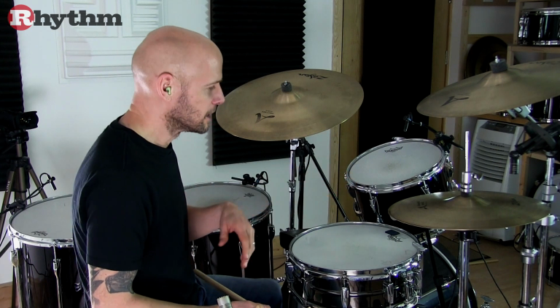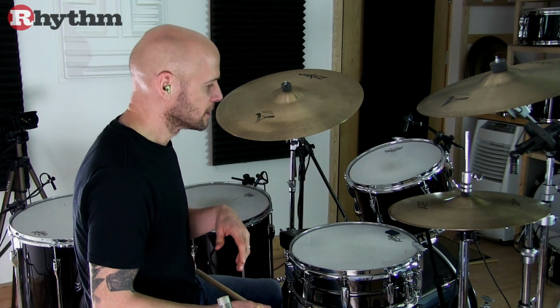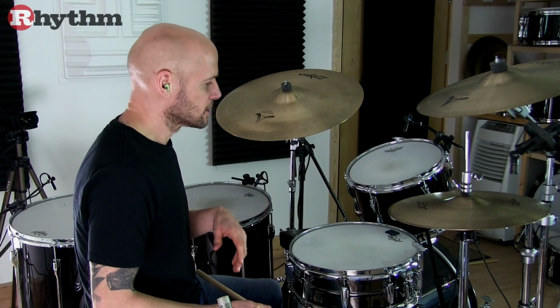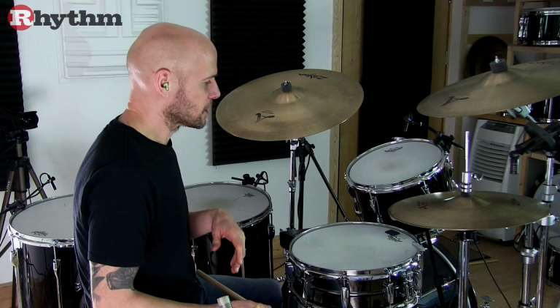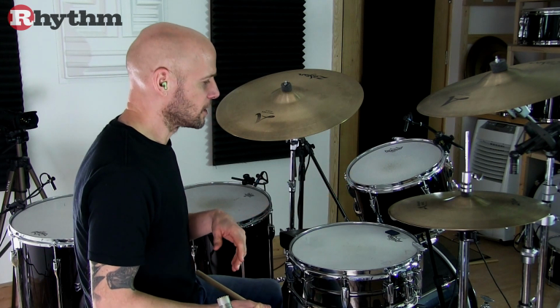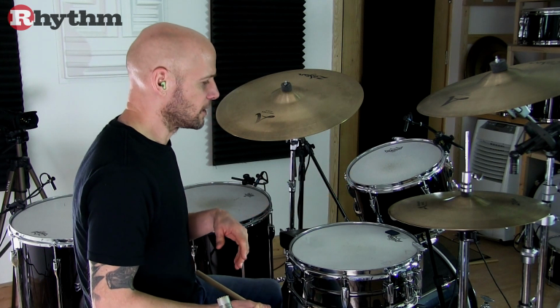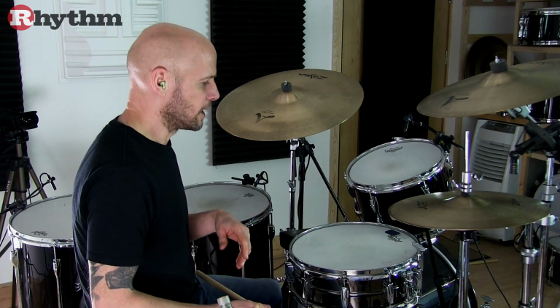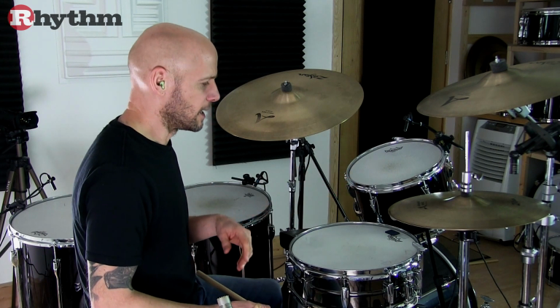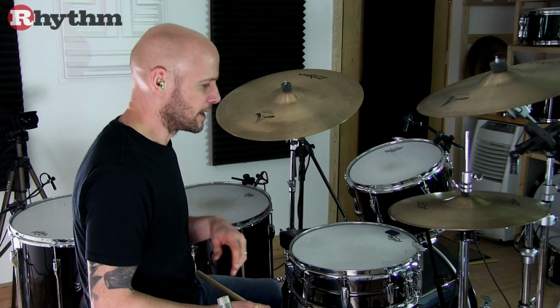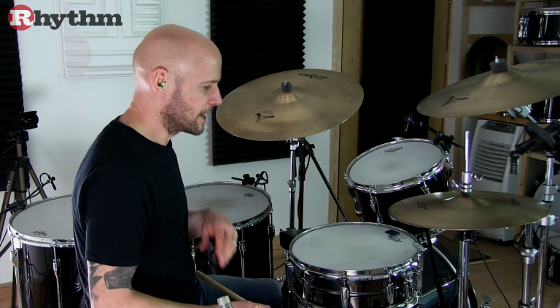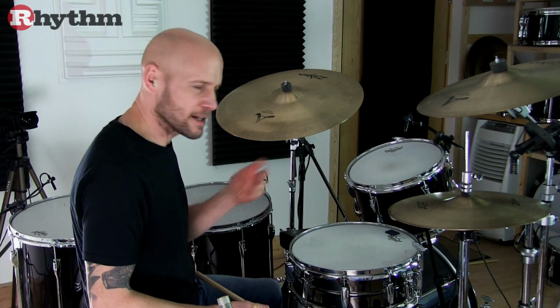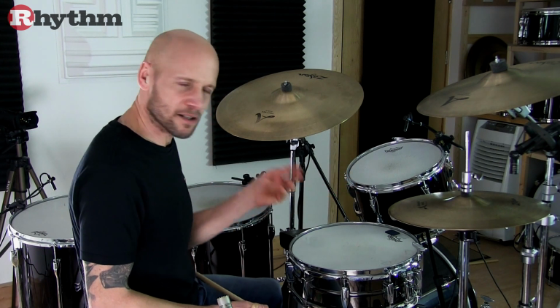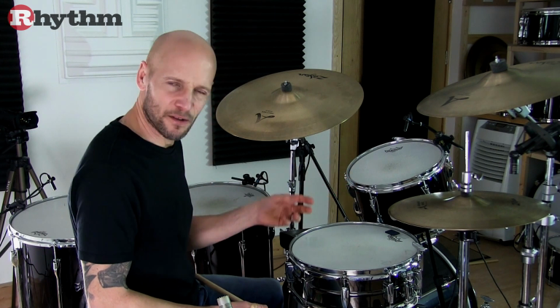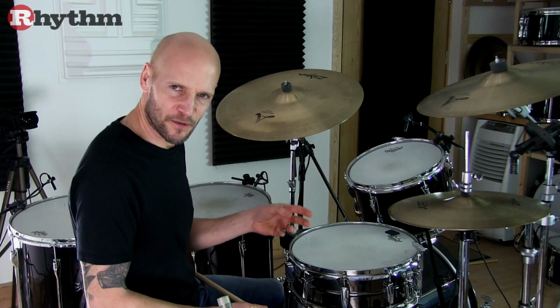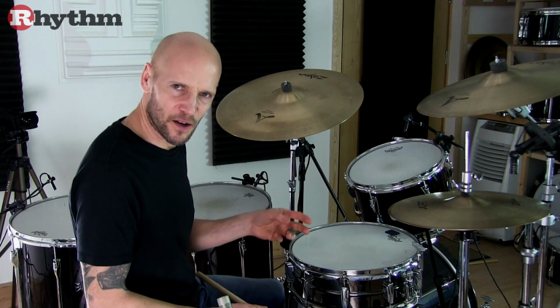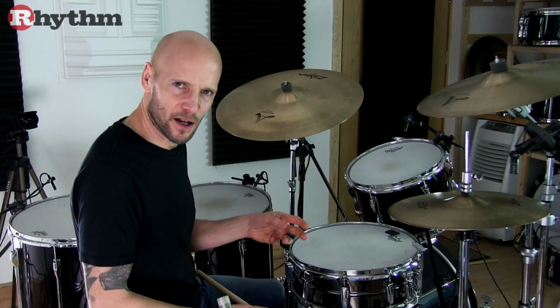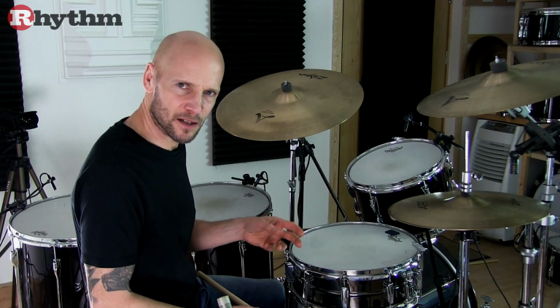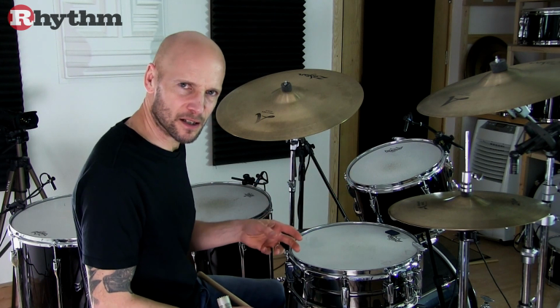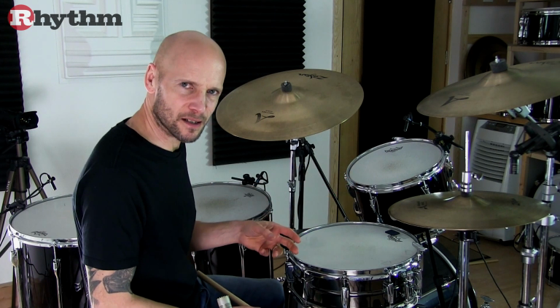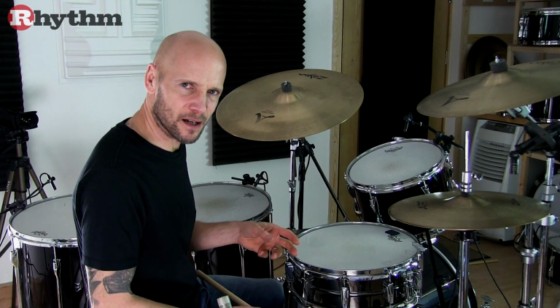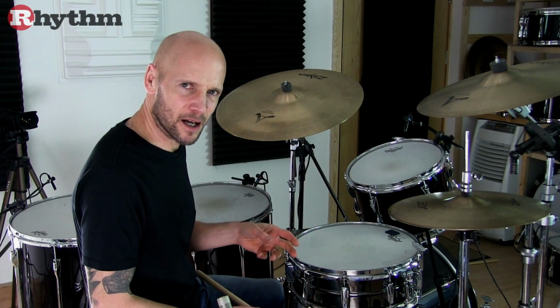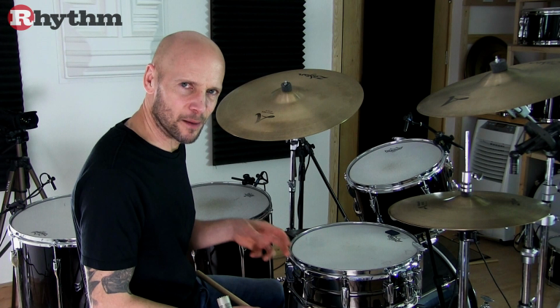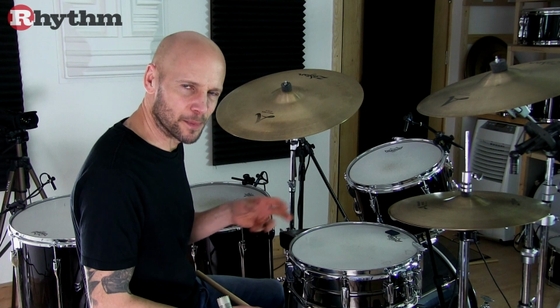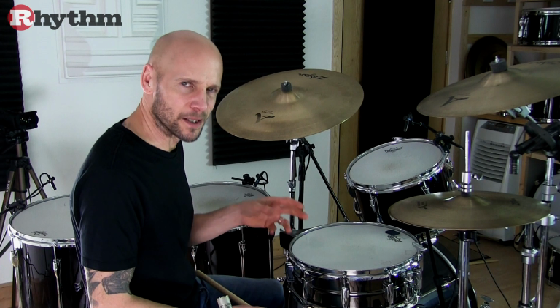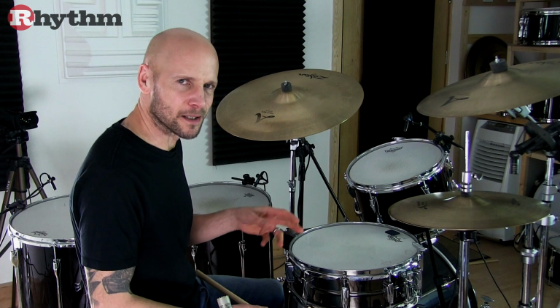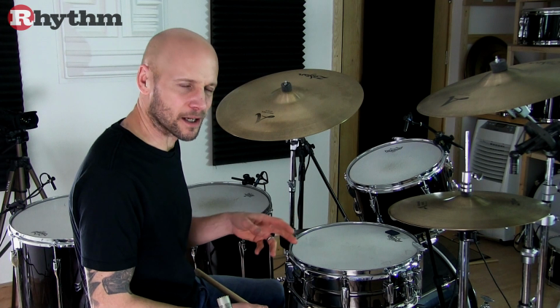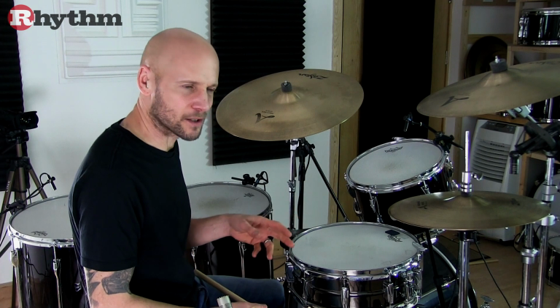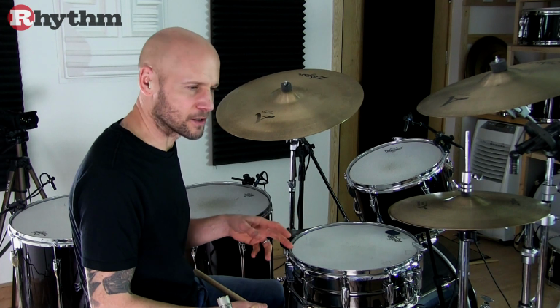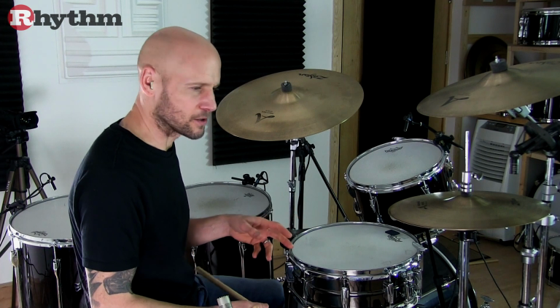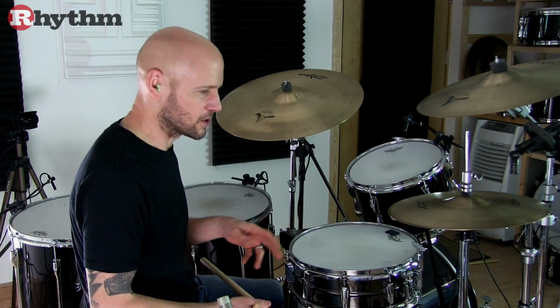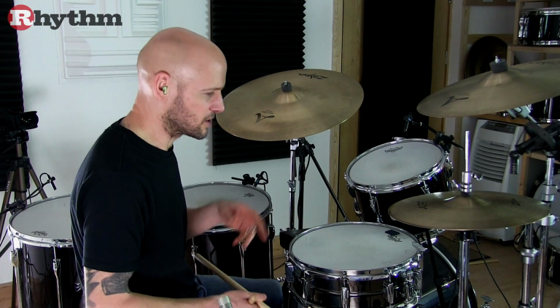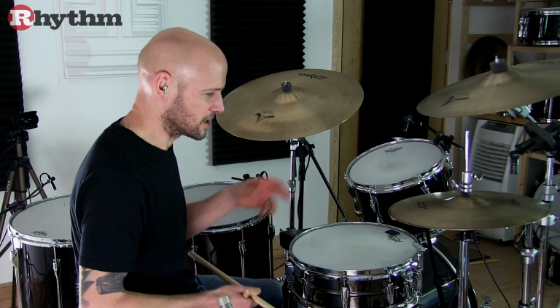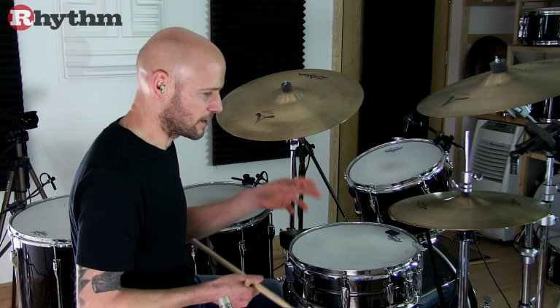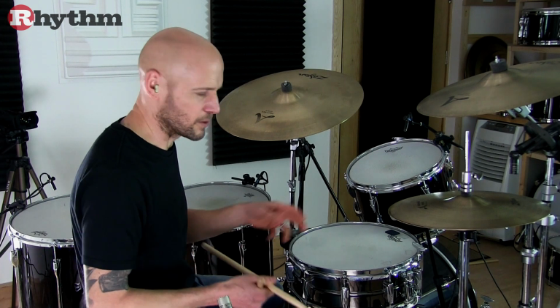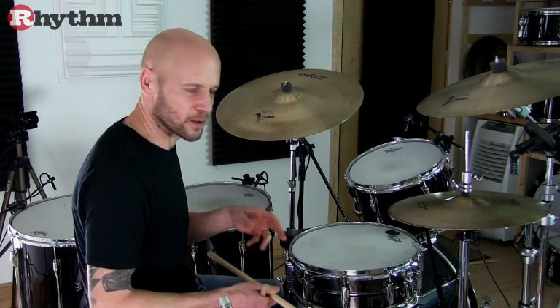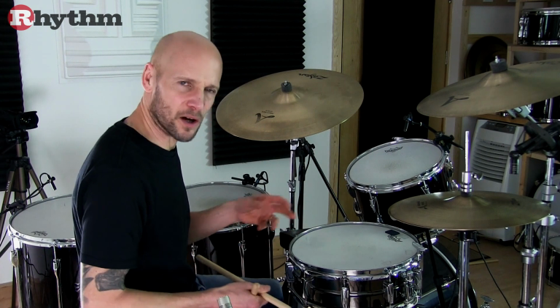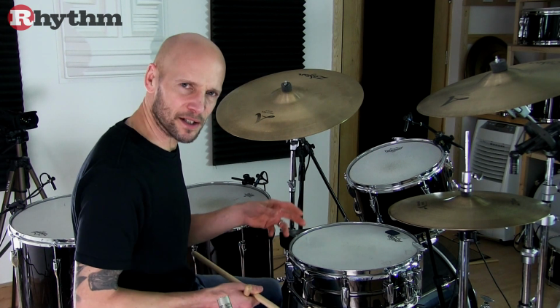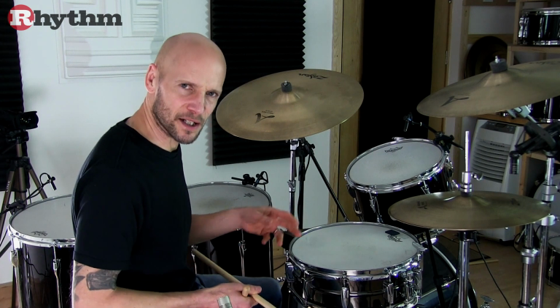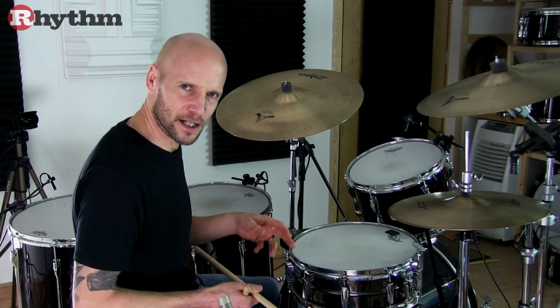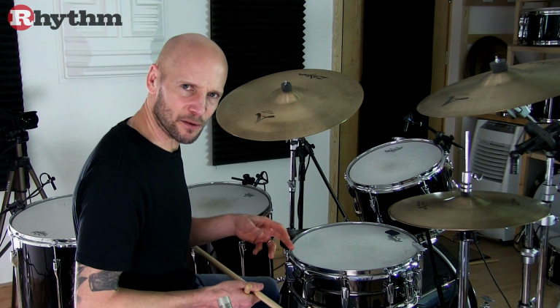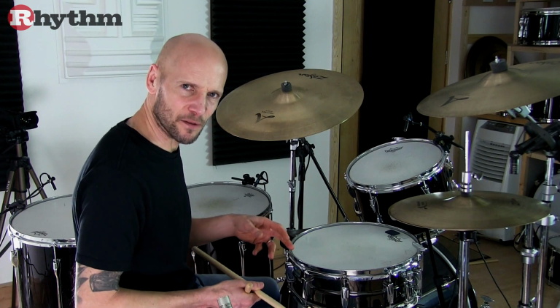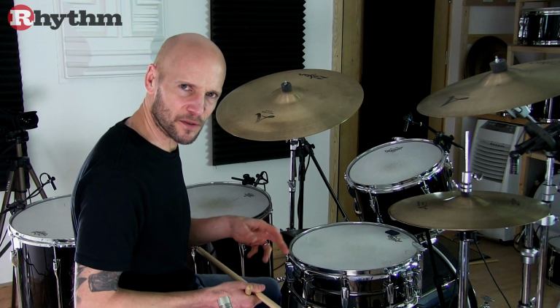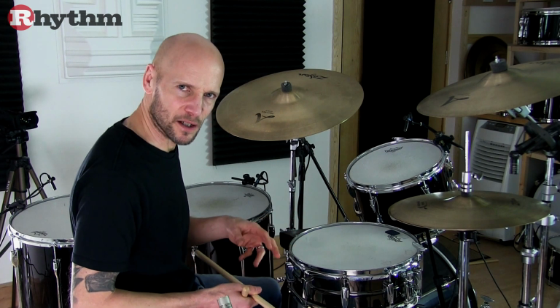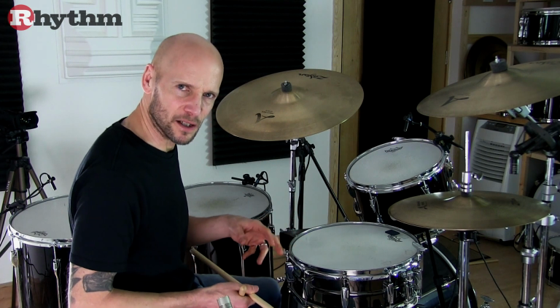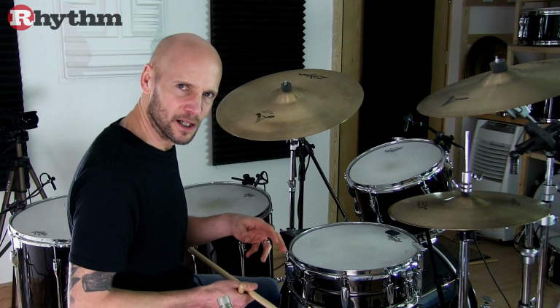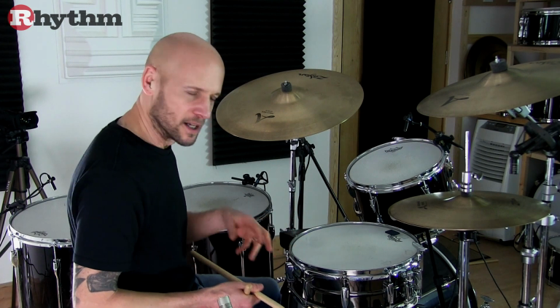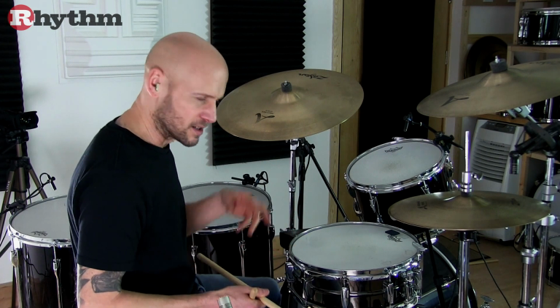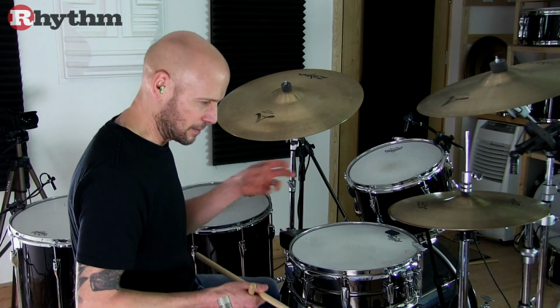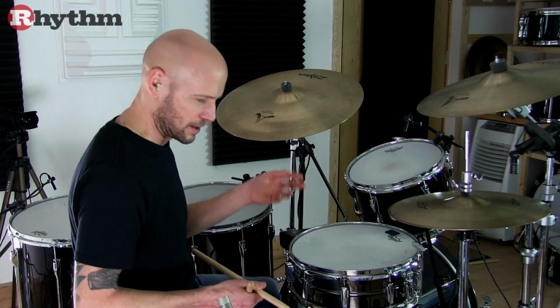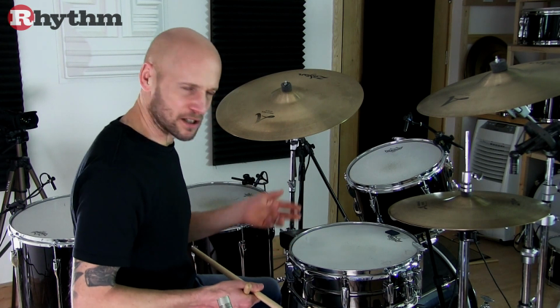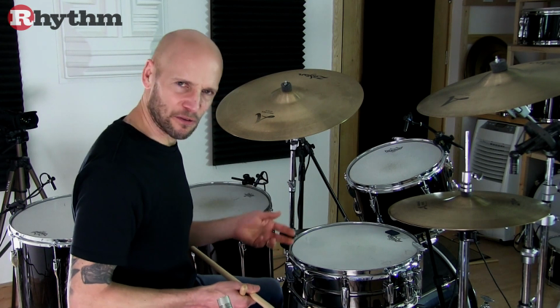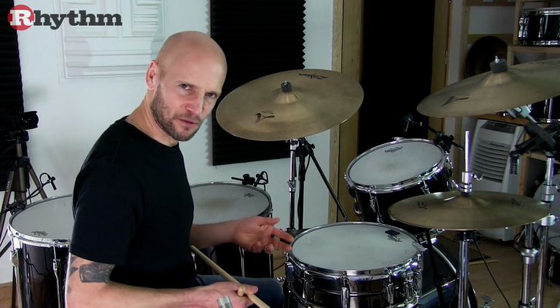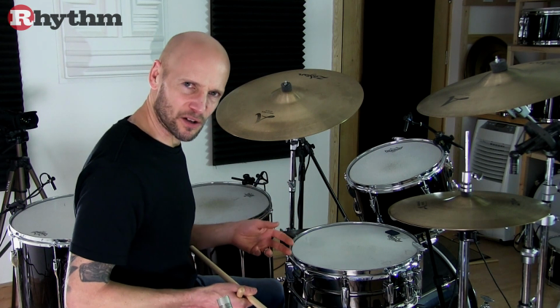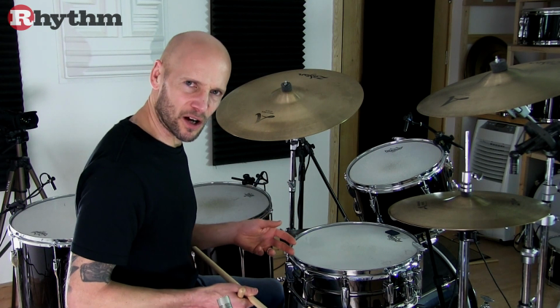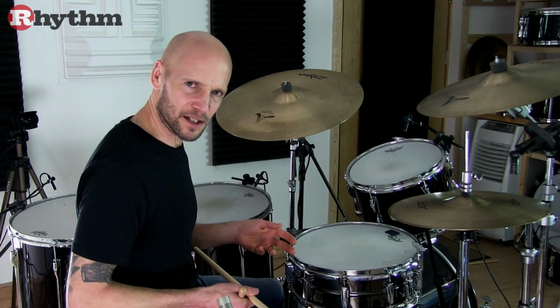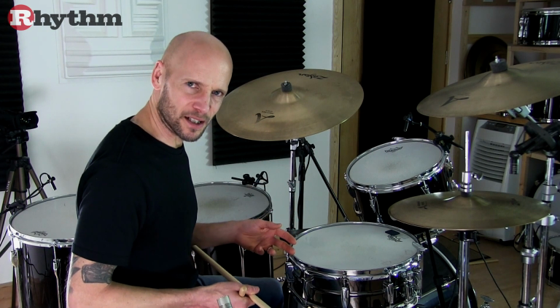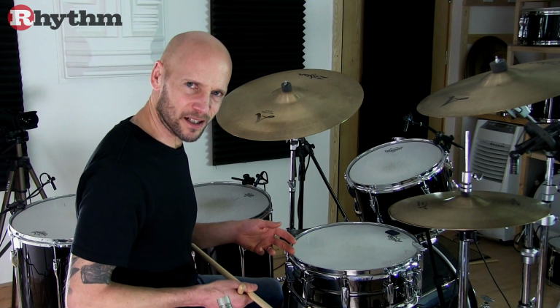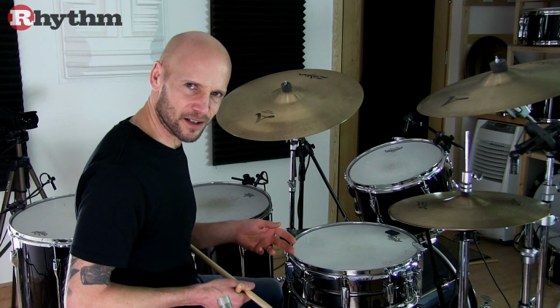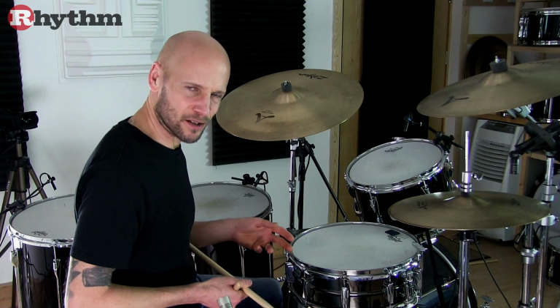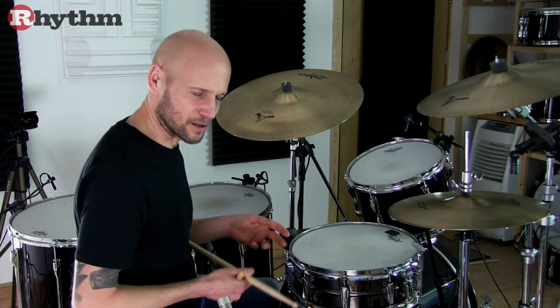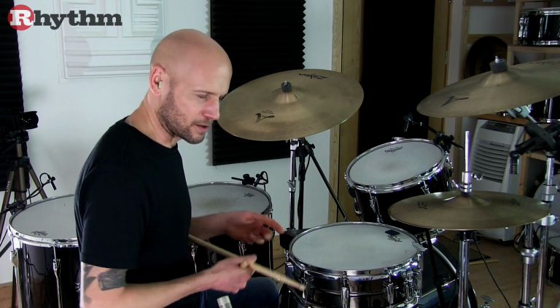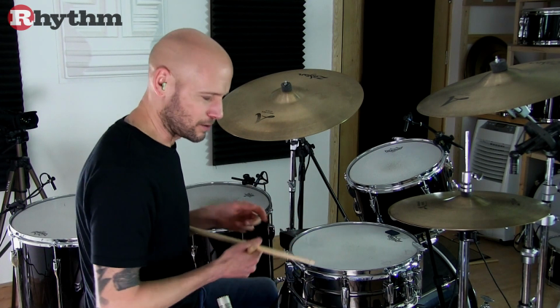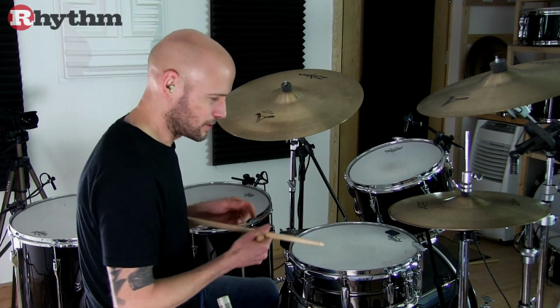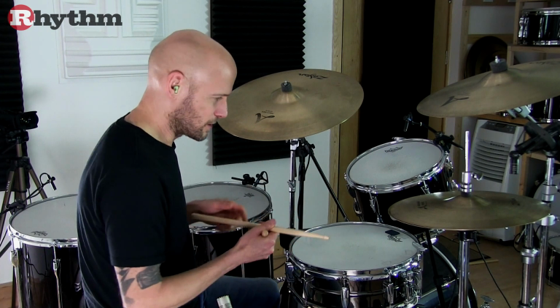Here's the first B section, just to give you an idea of some of the different ideas that are used.